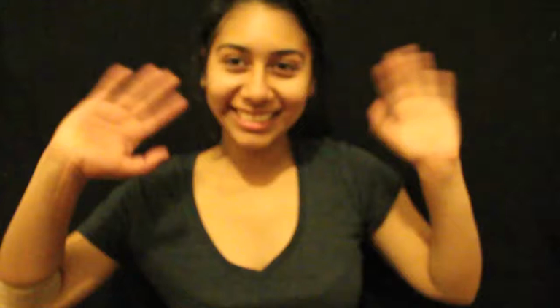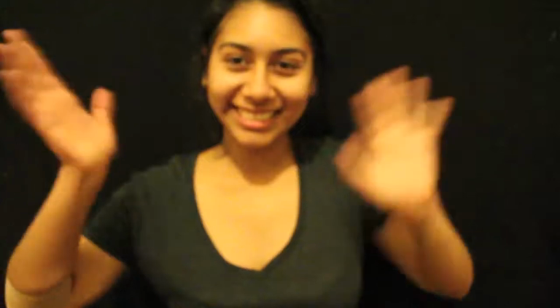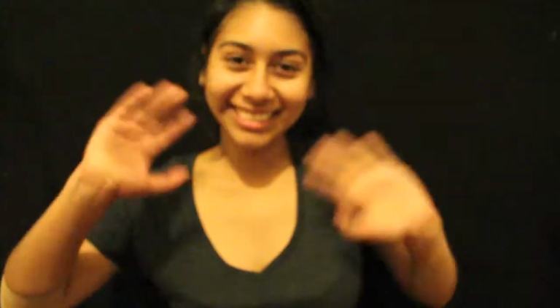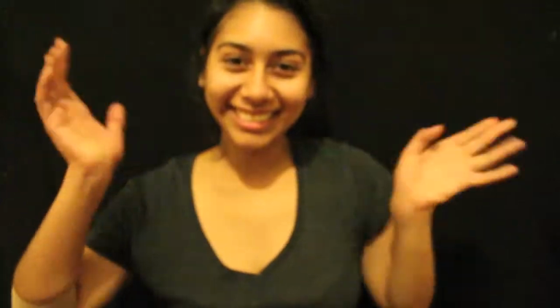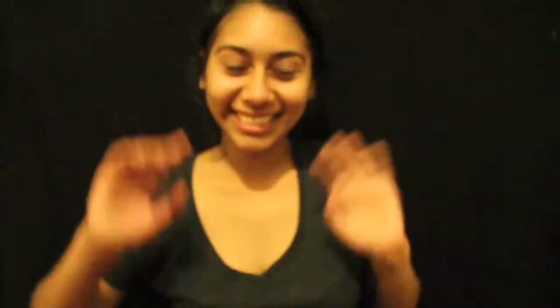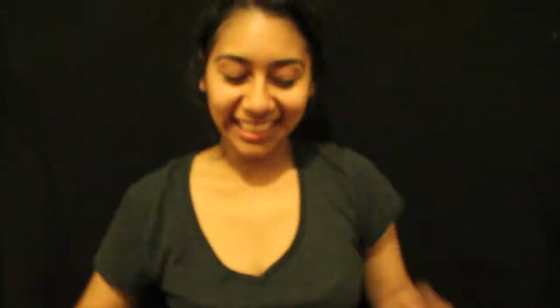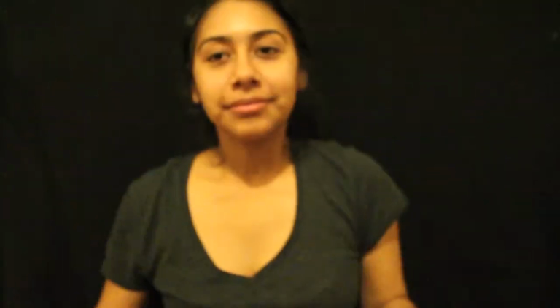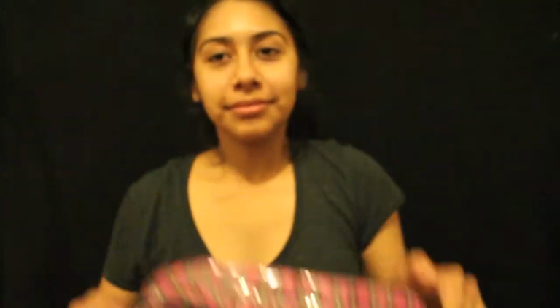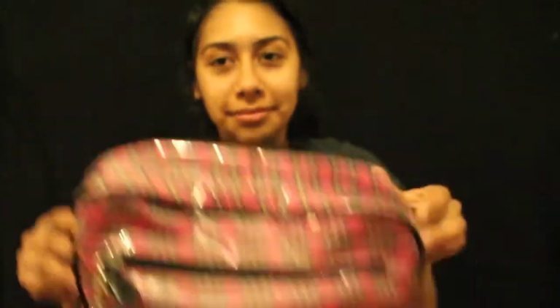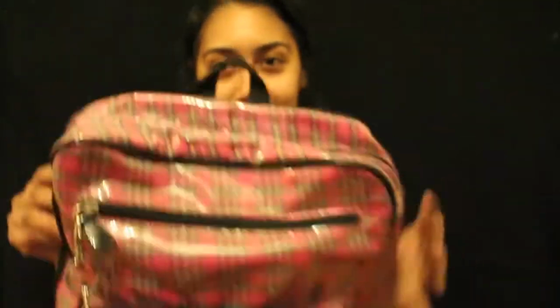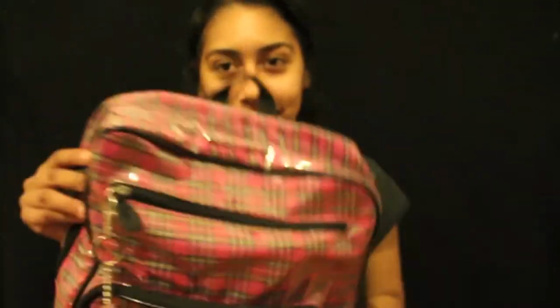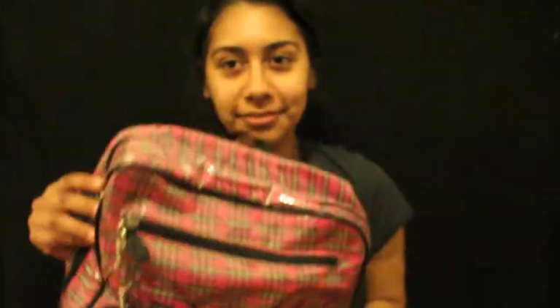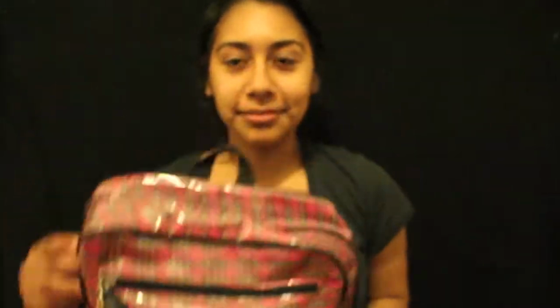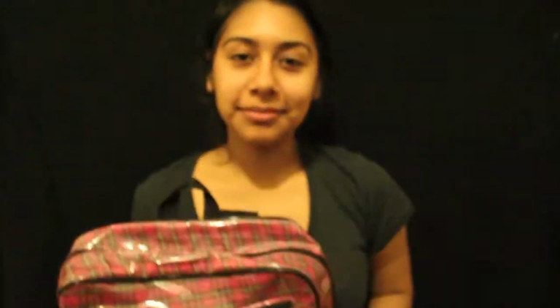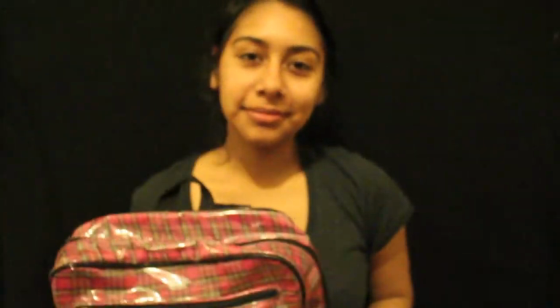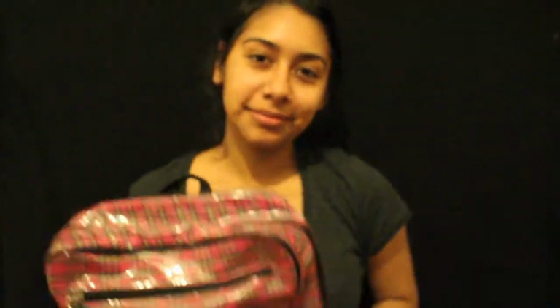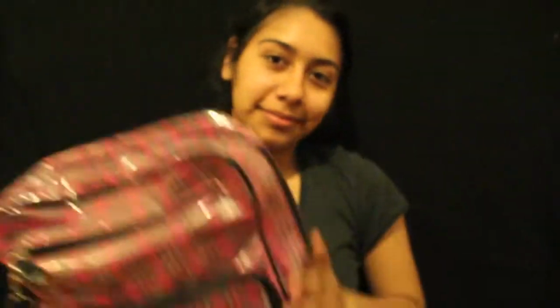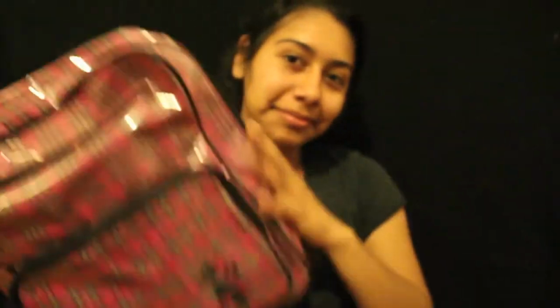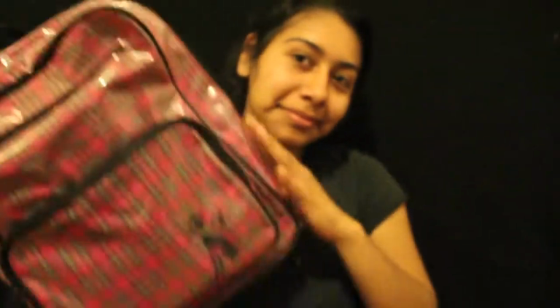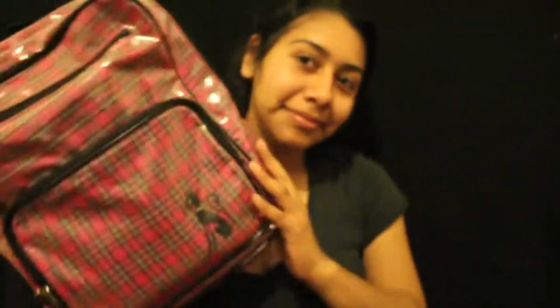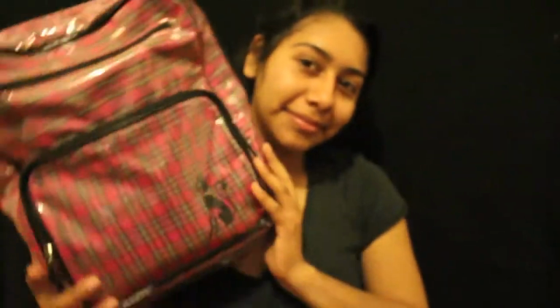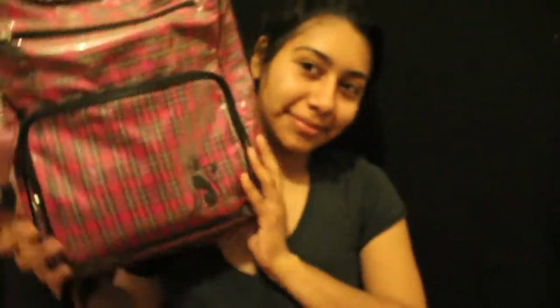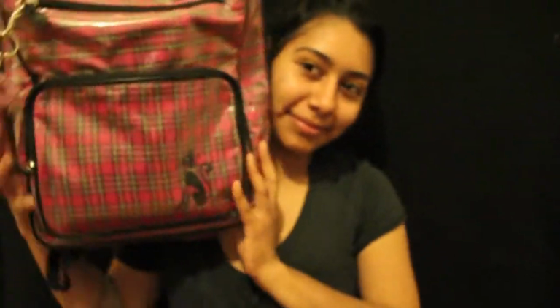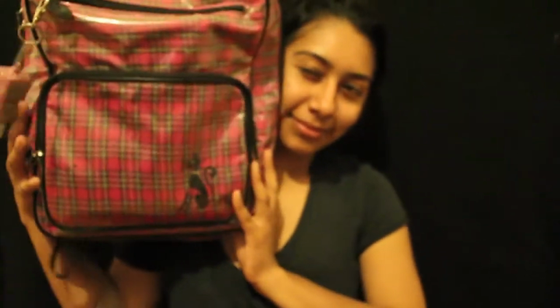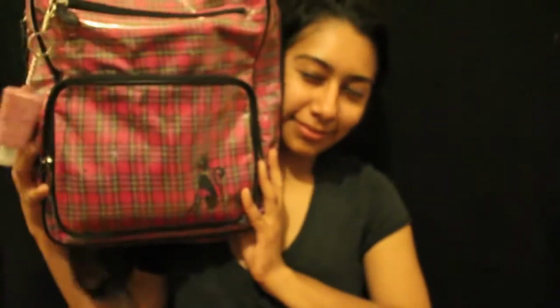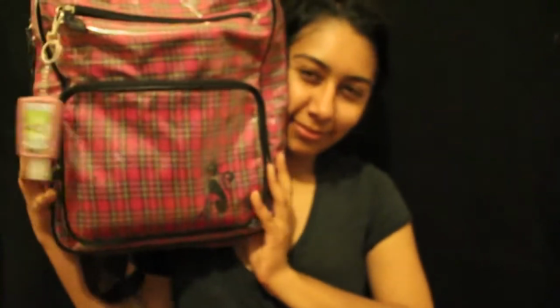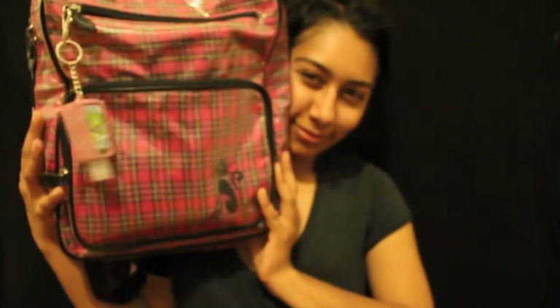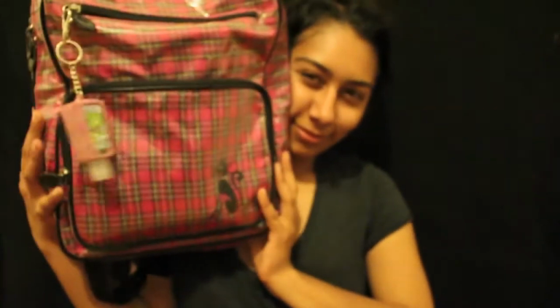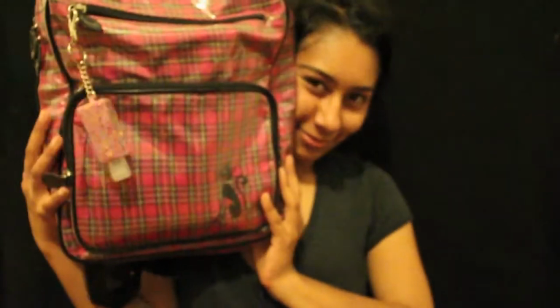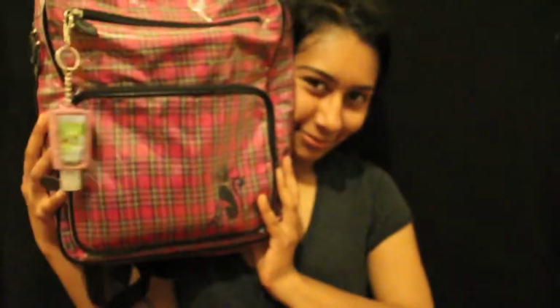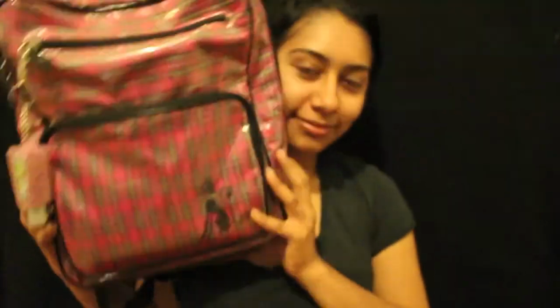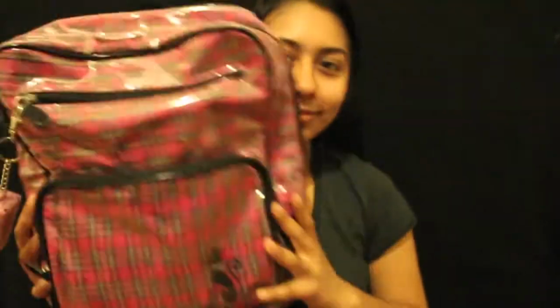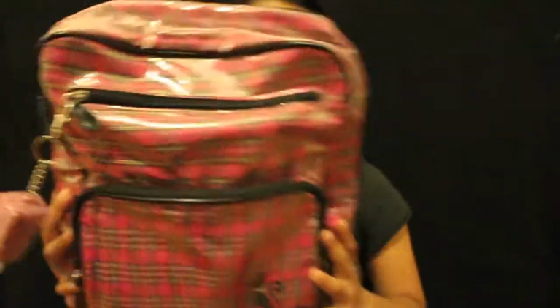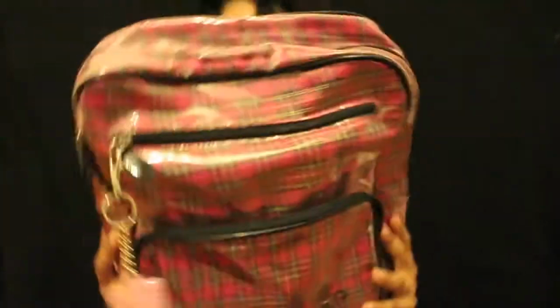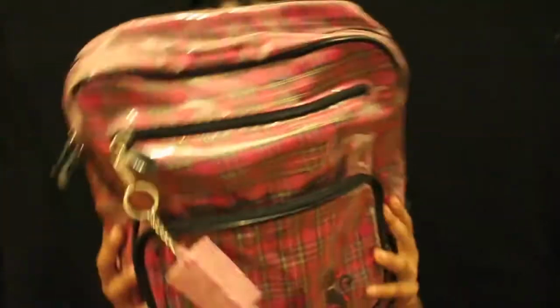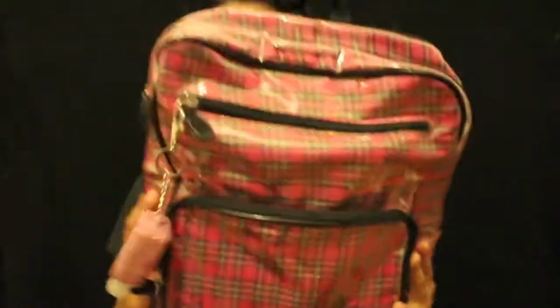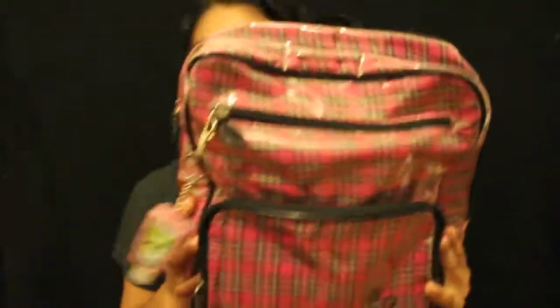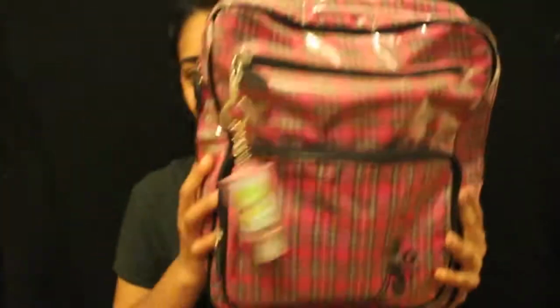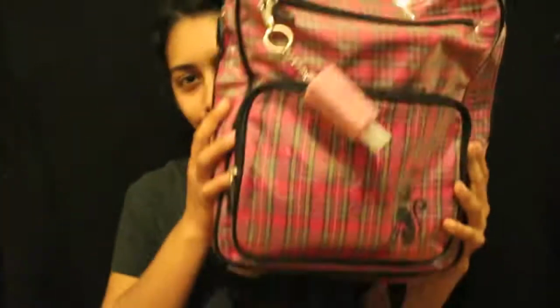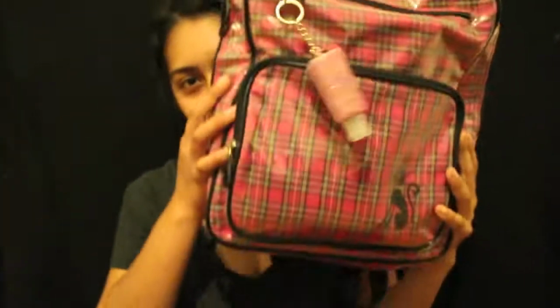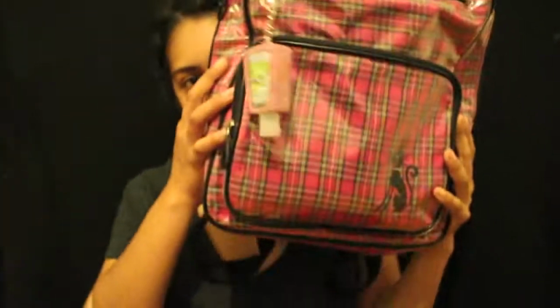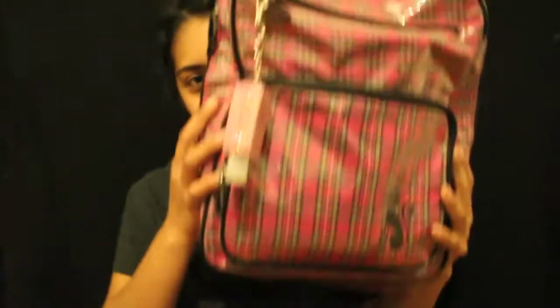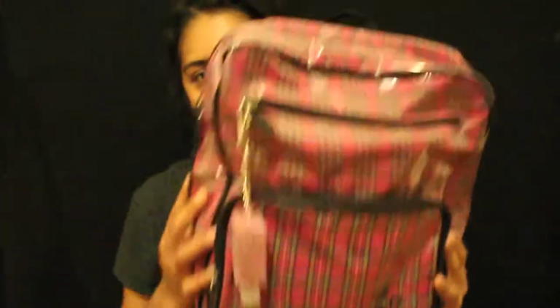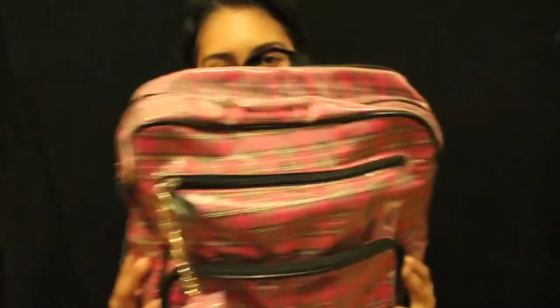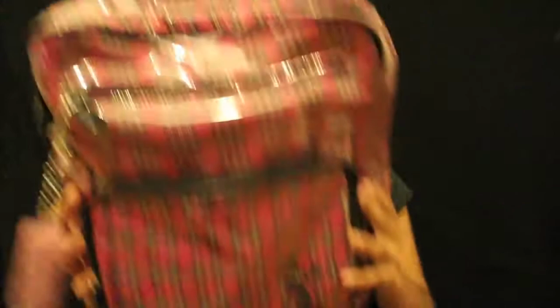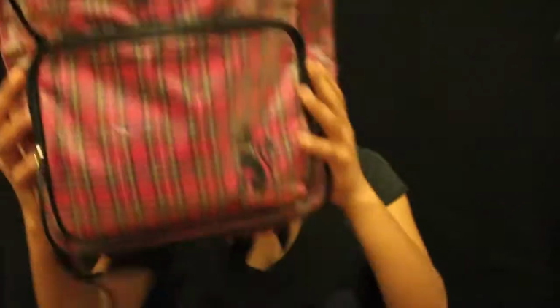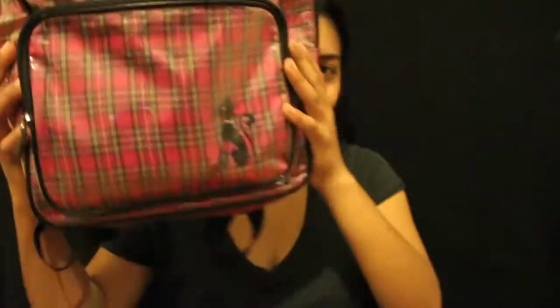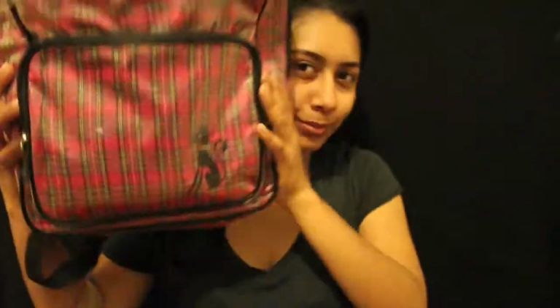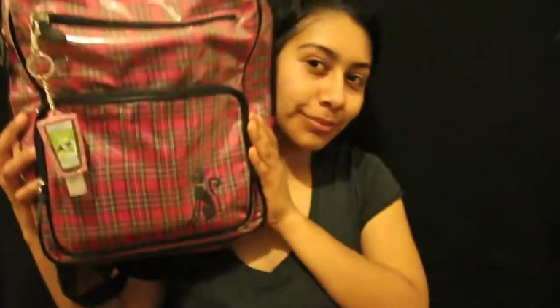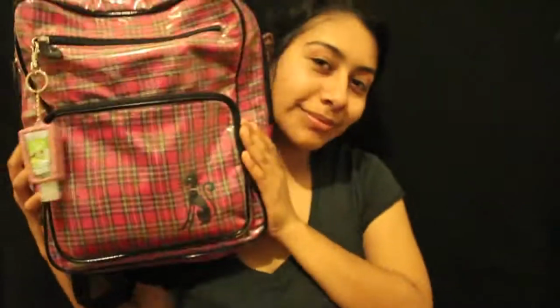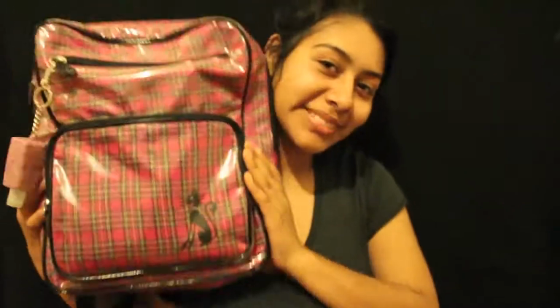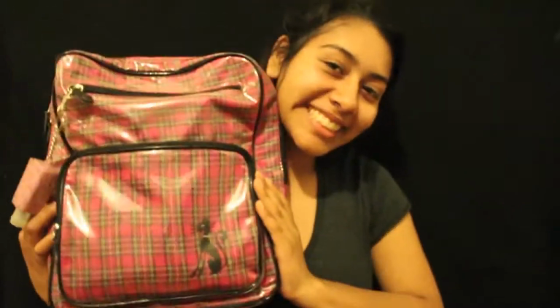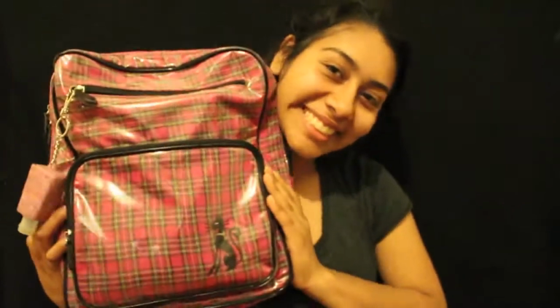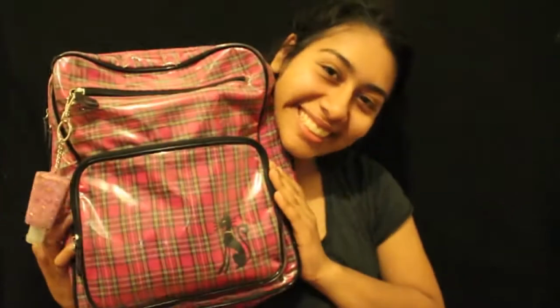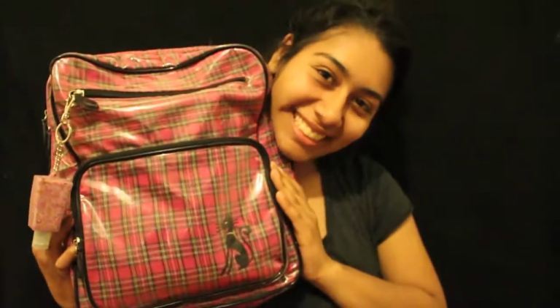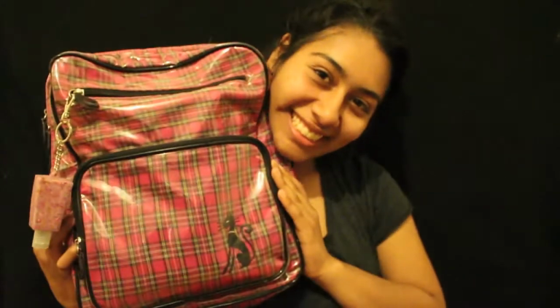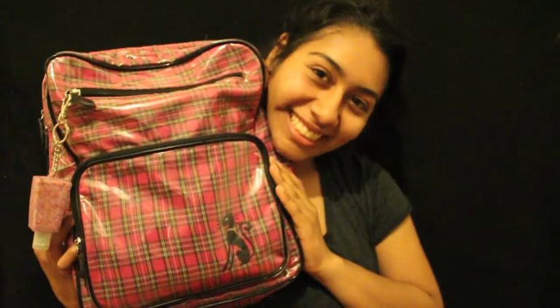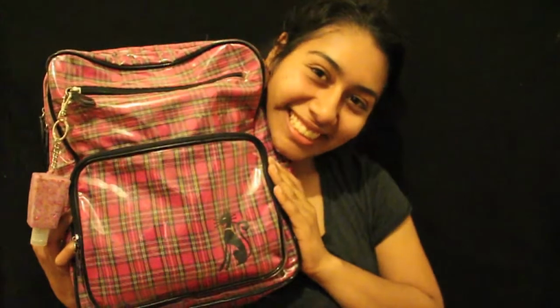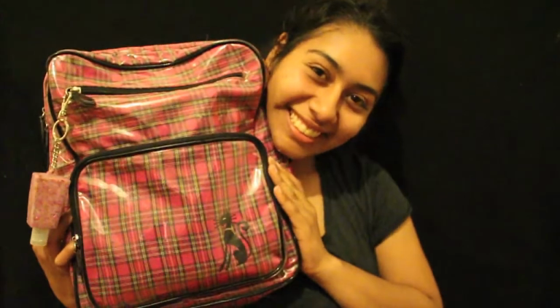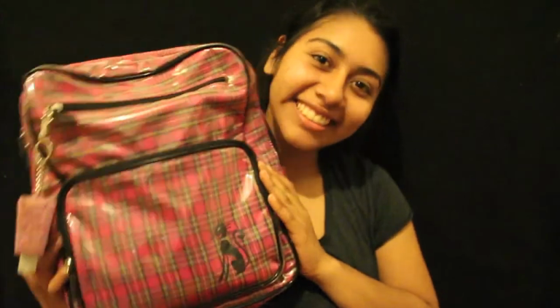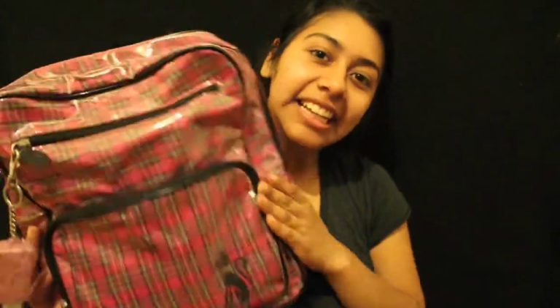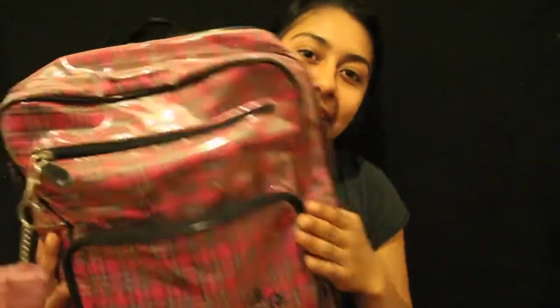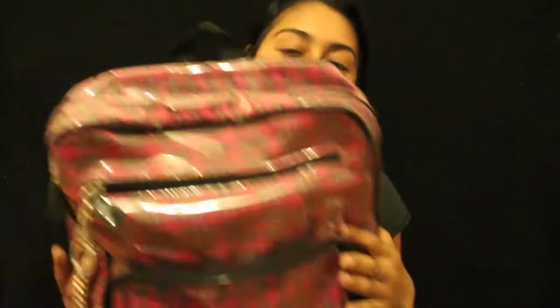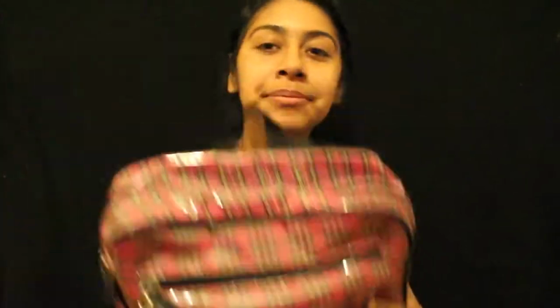Hi guys, so today I decided to make a video on what's in my backpack, and I'm using this backpack for my spring semester of college.